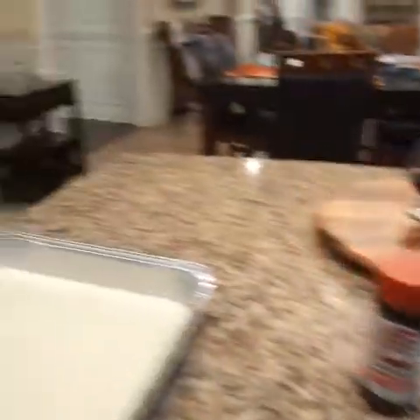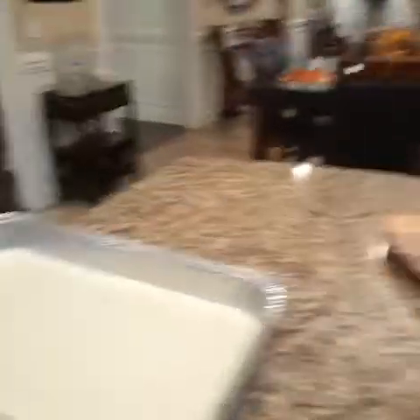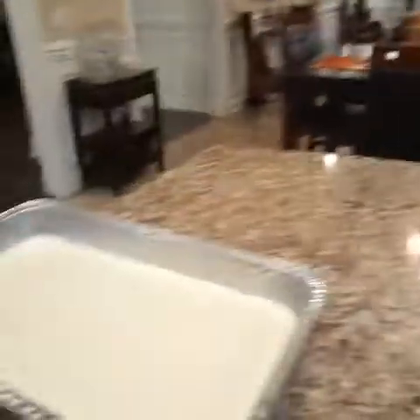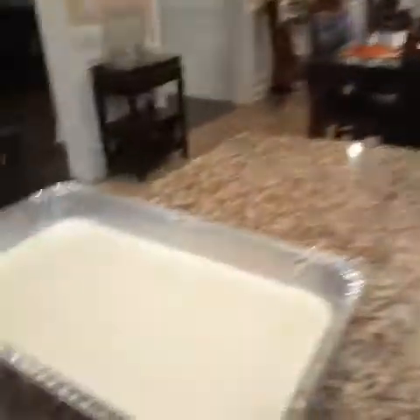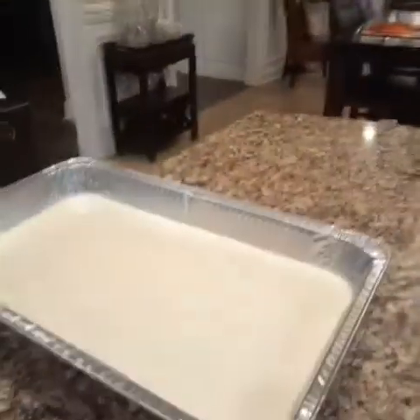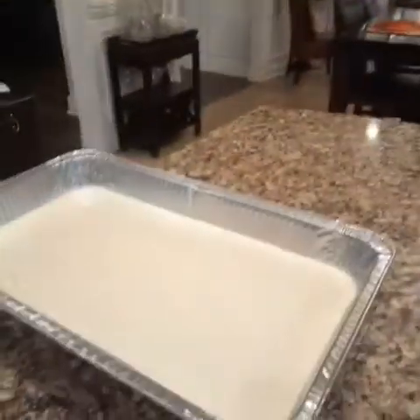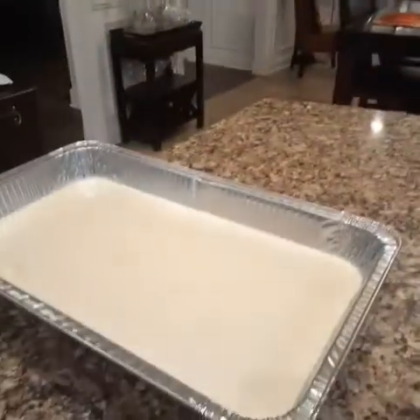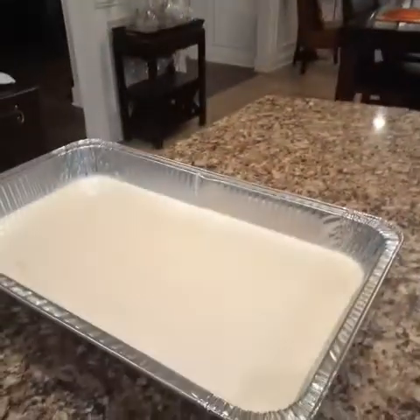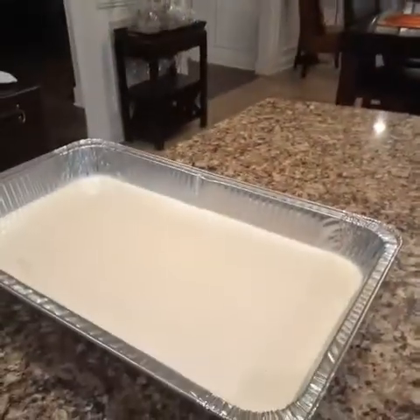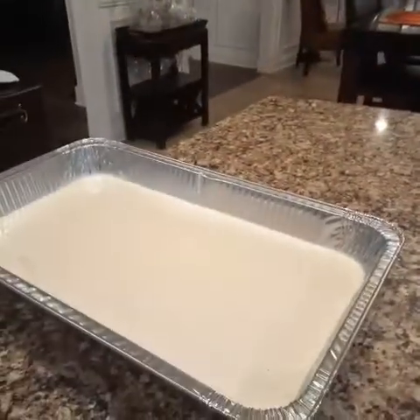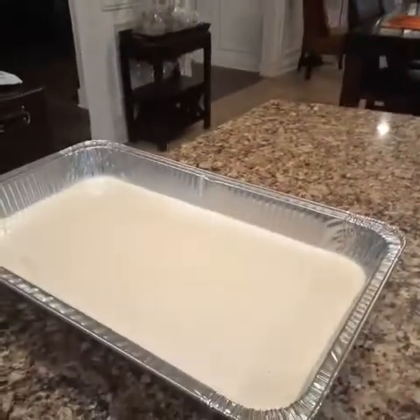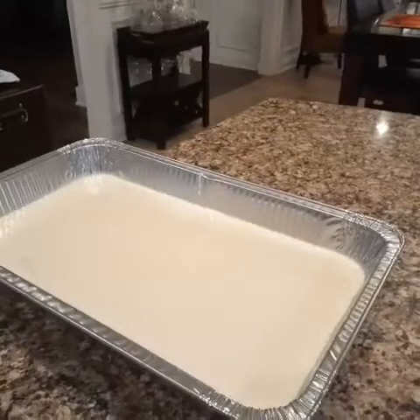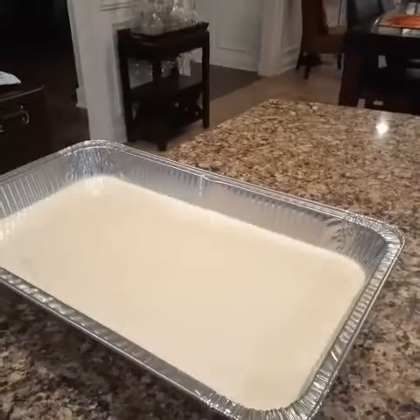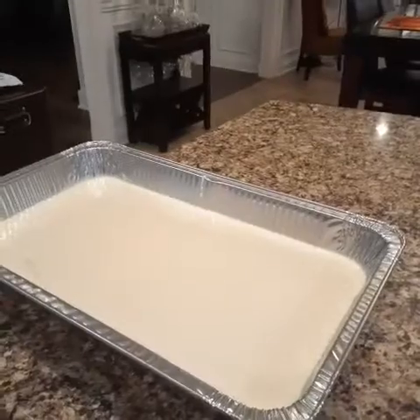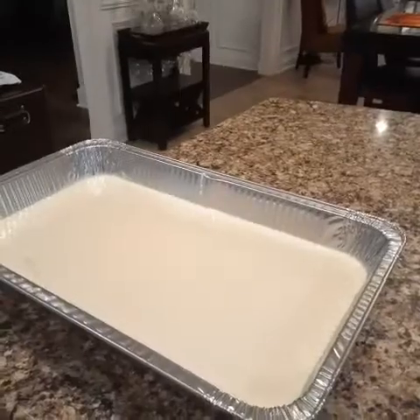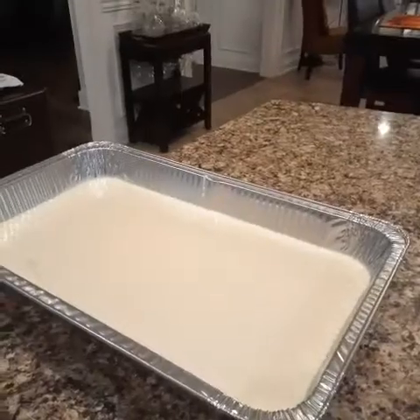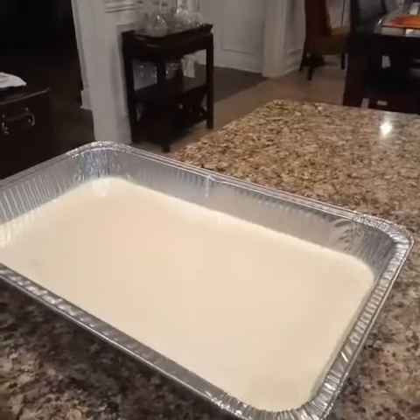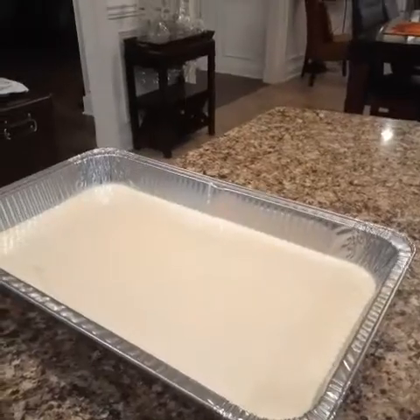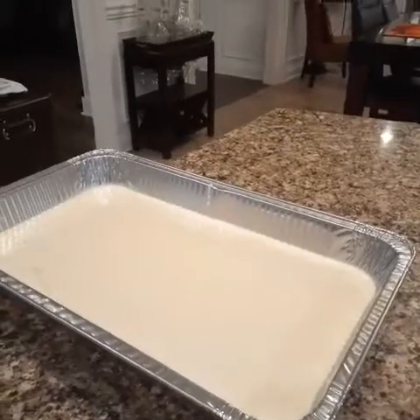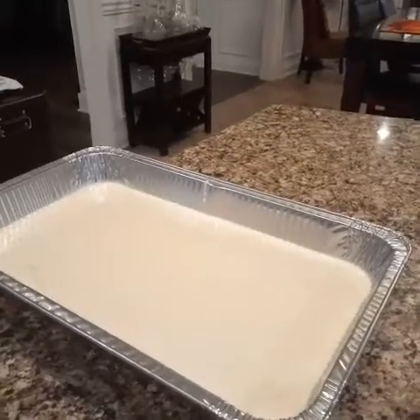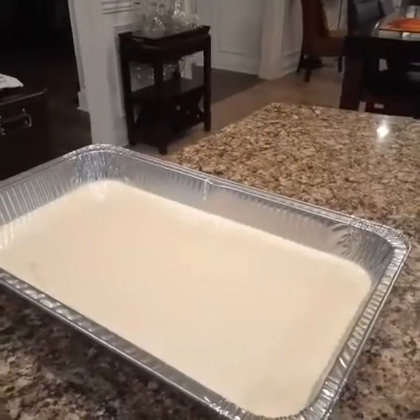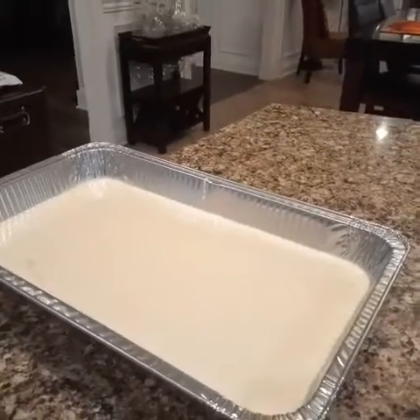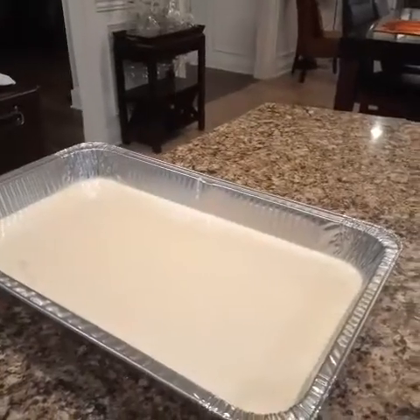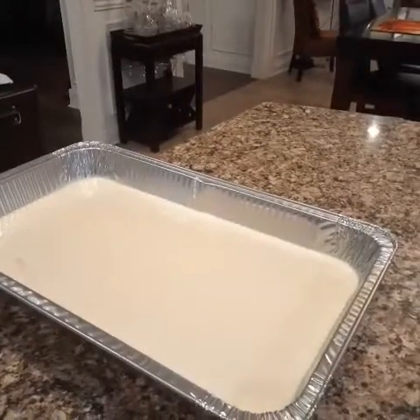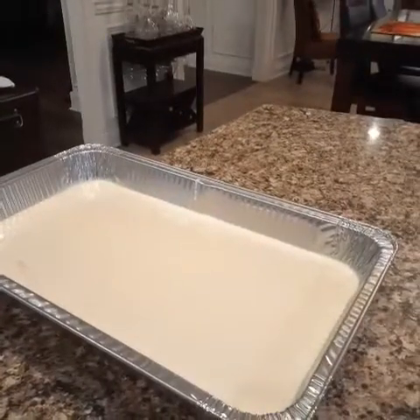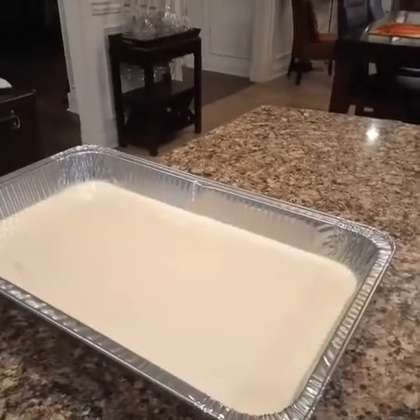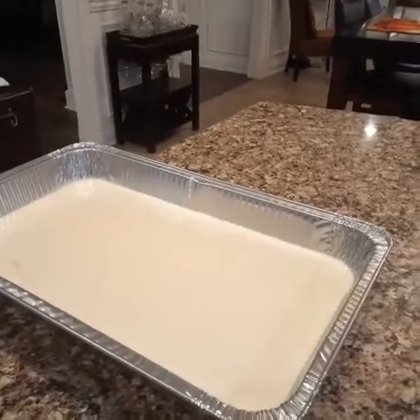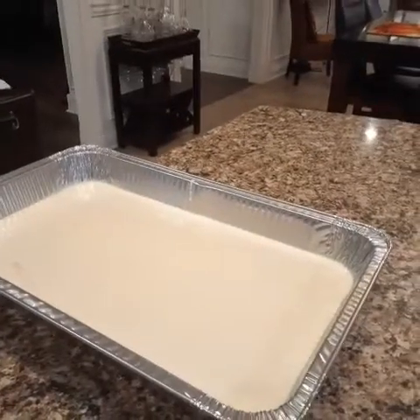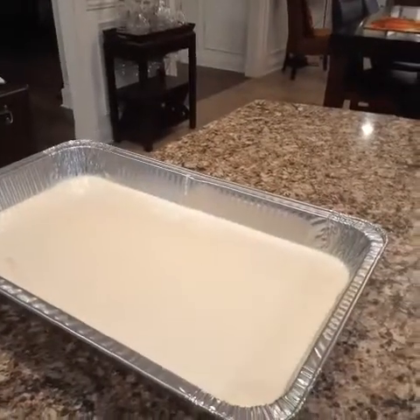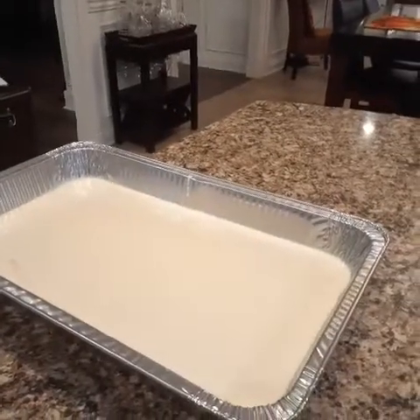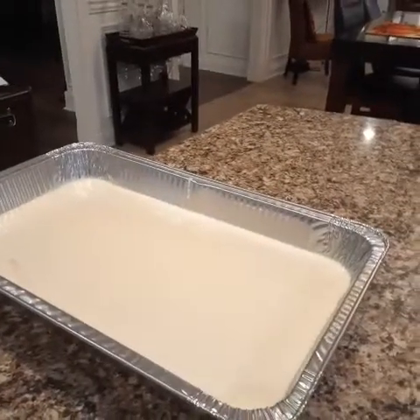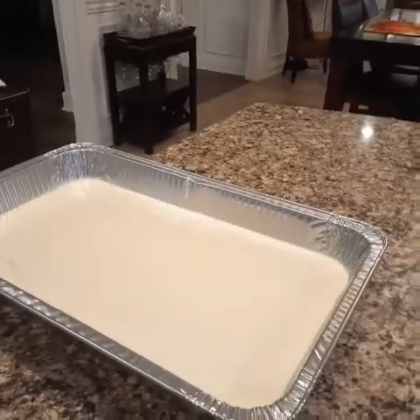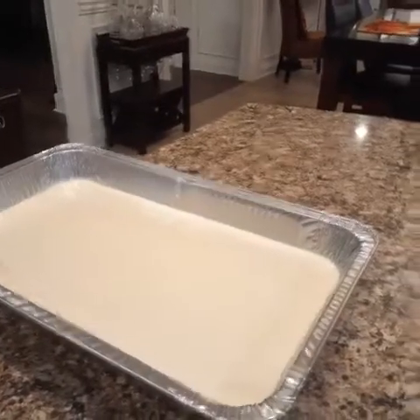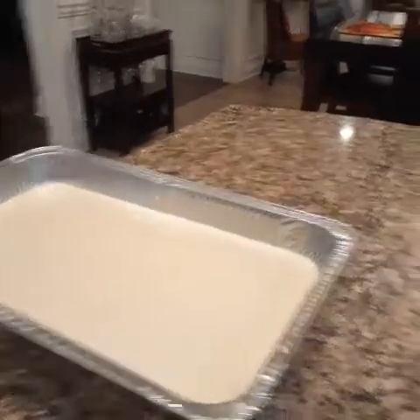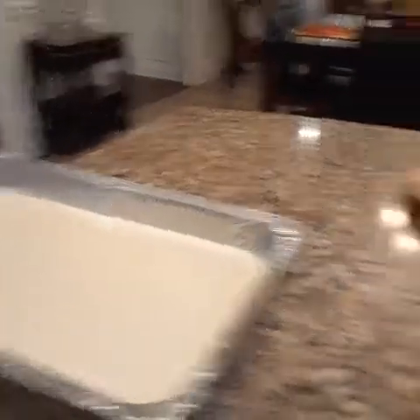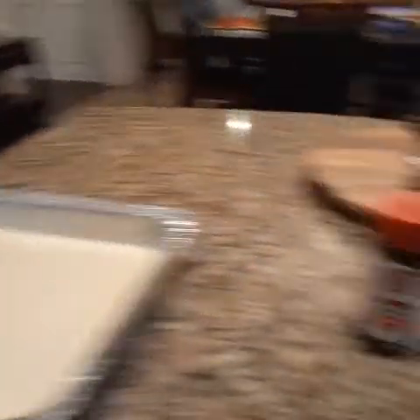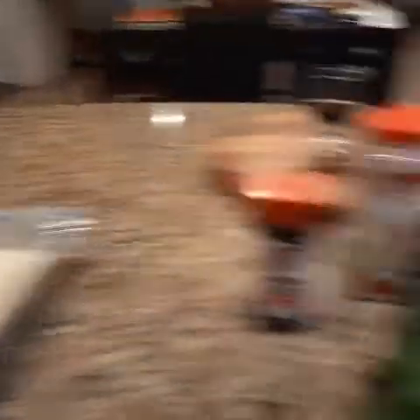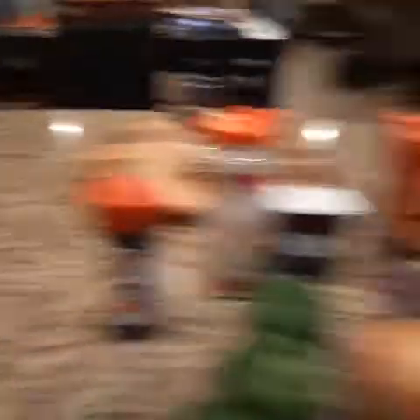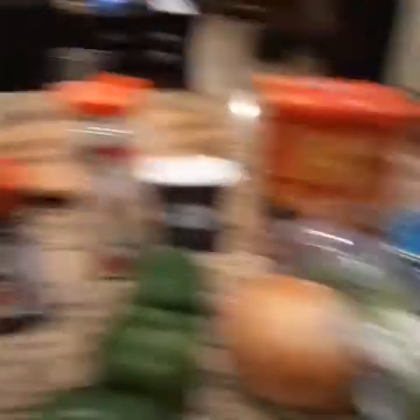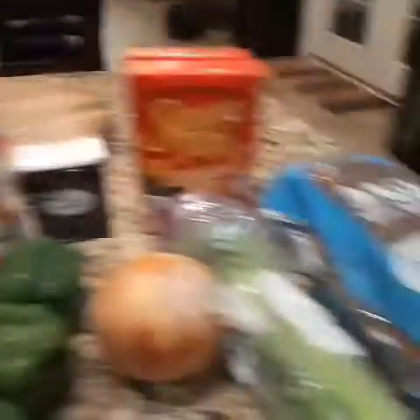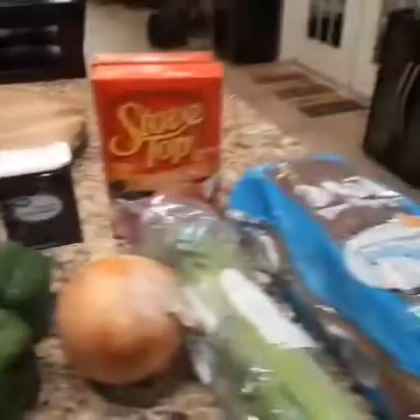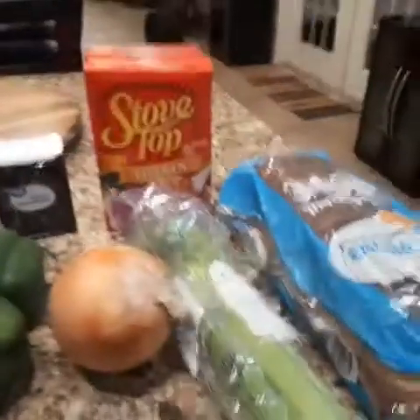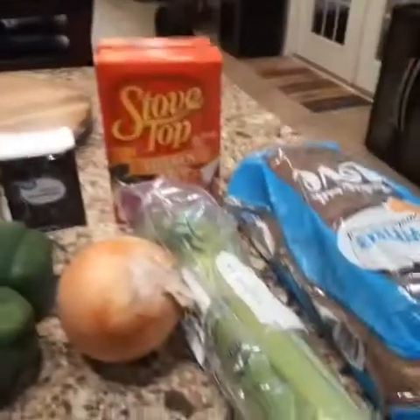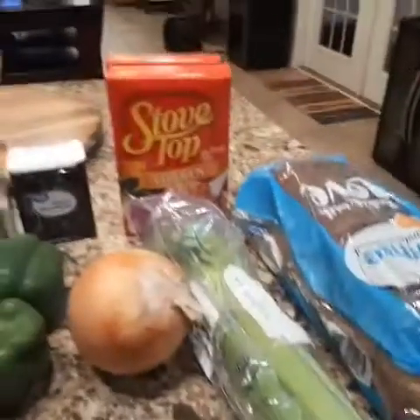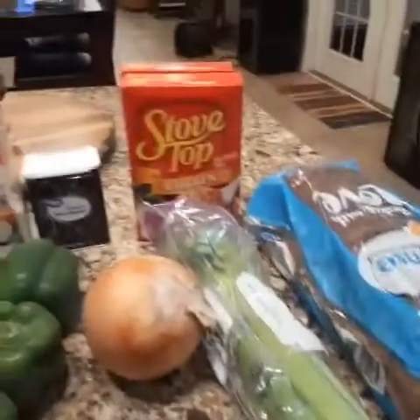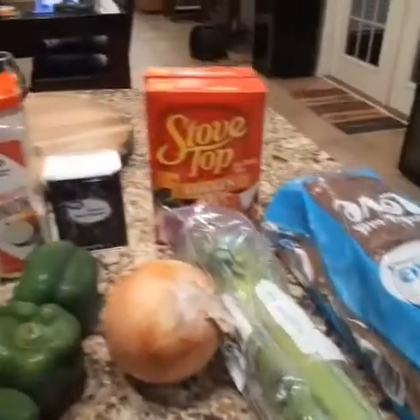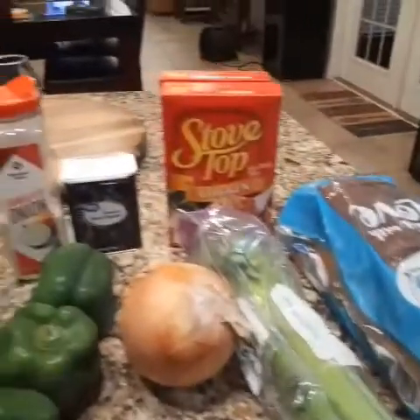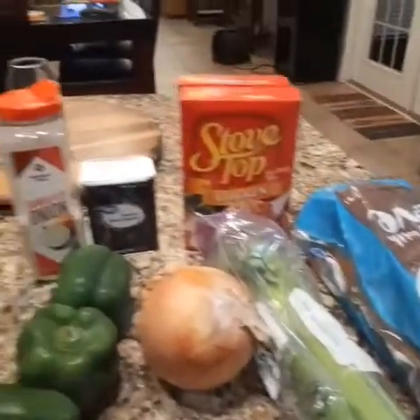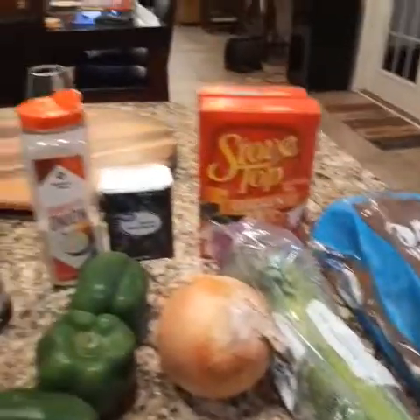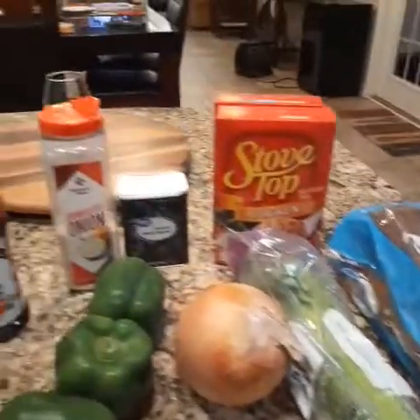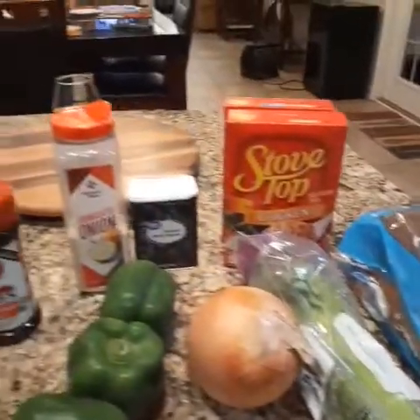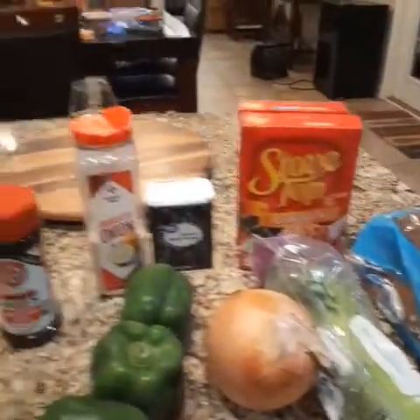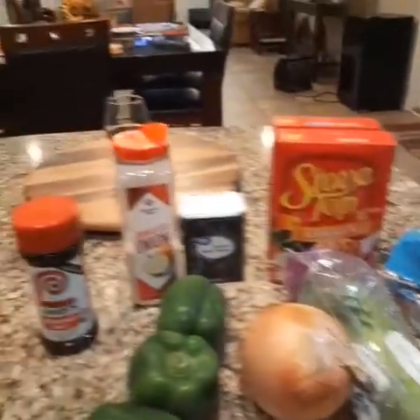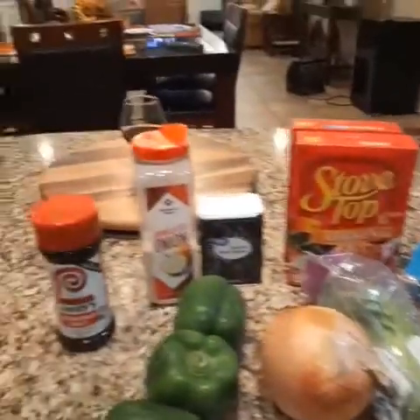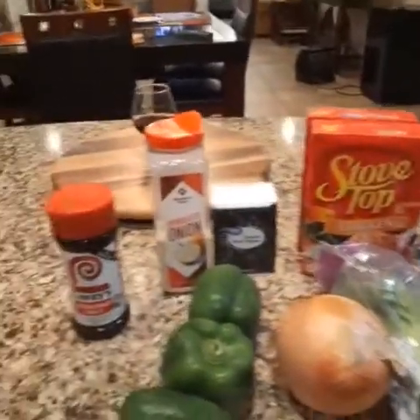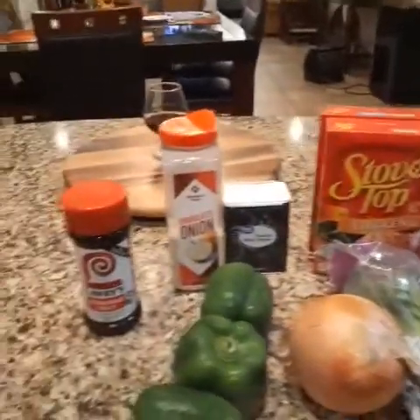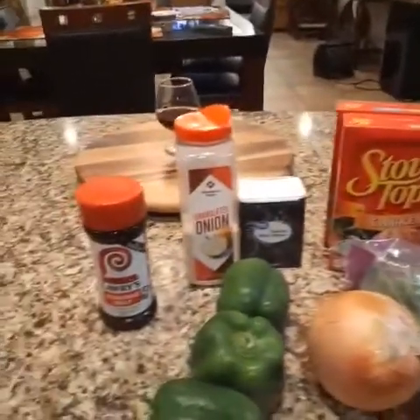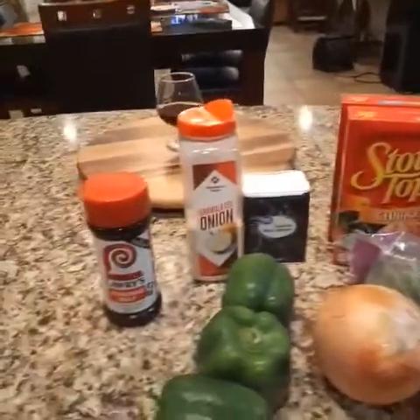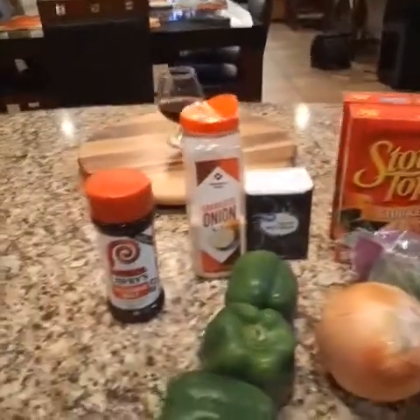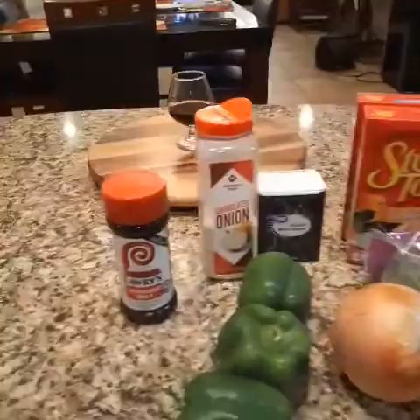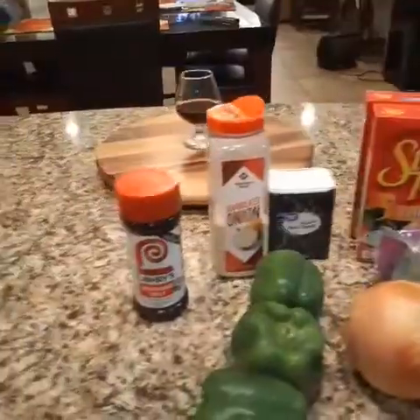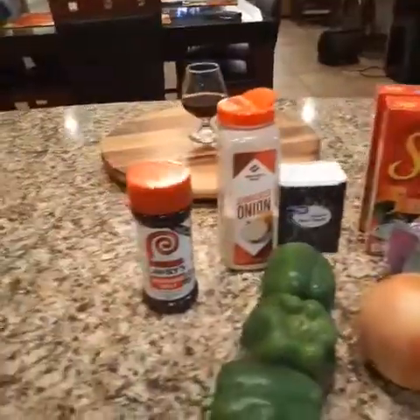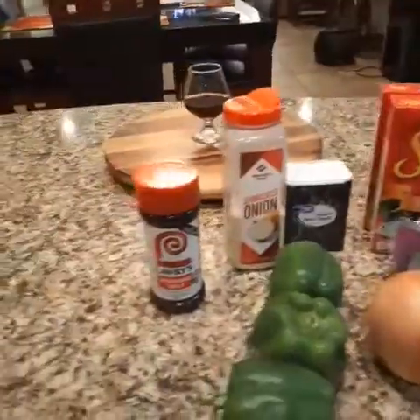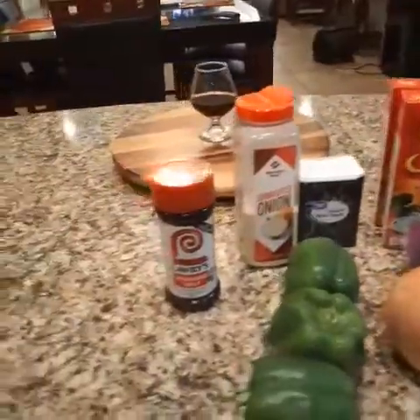So now we're going to put this in the oven and let that bake off and dice up all this and we'll be back. Thank you.